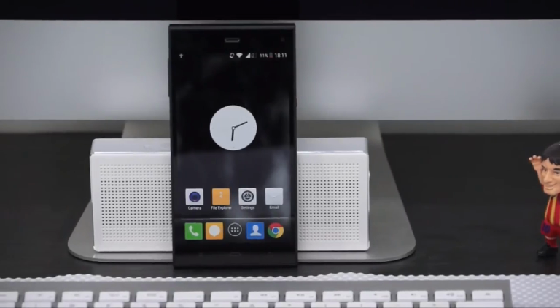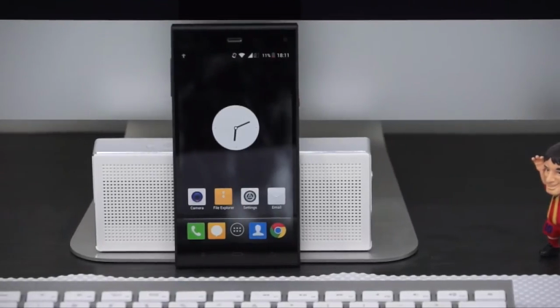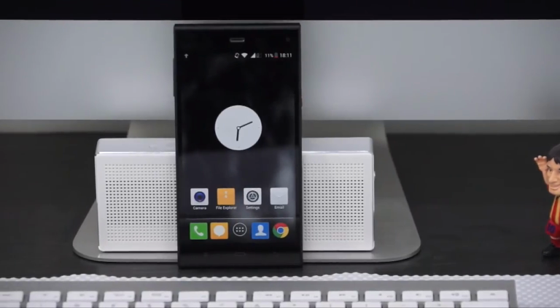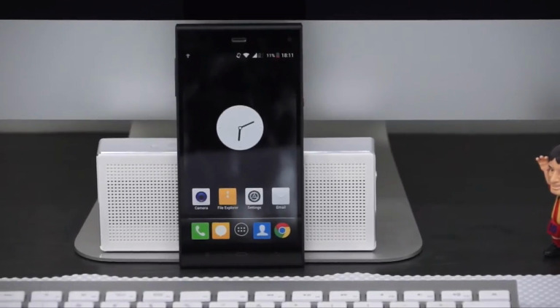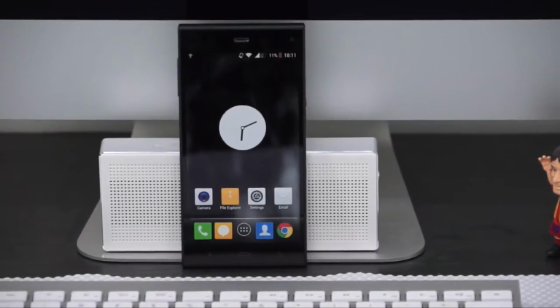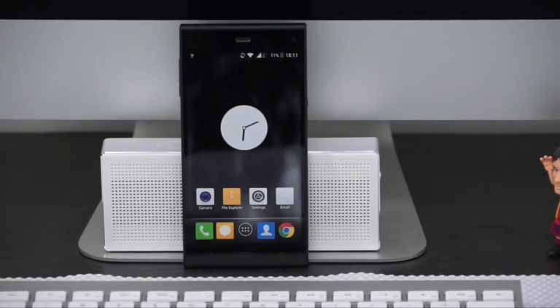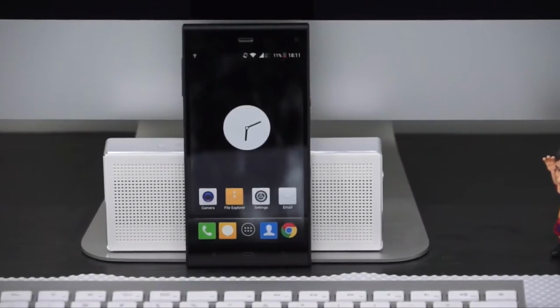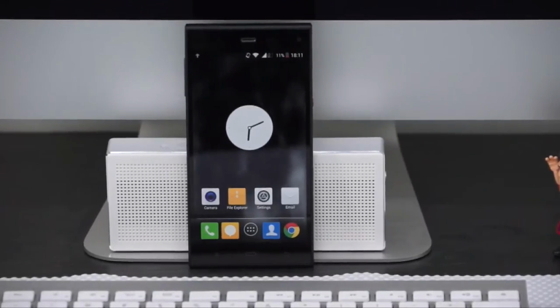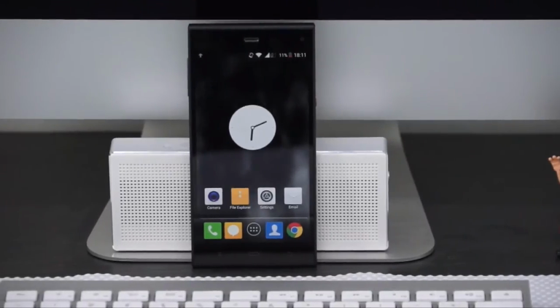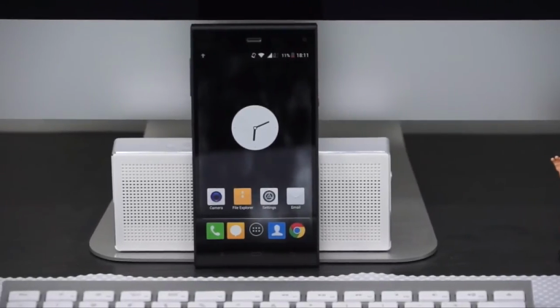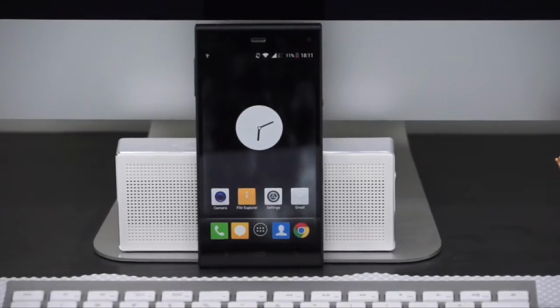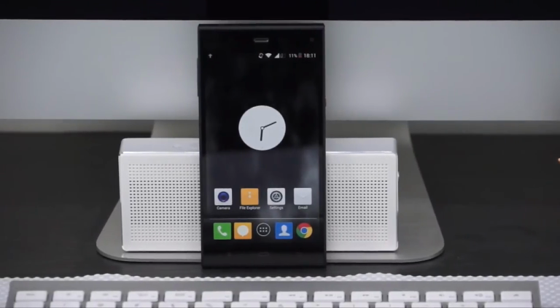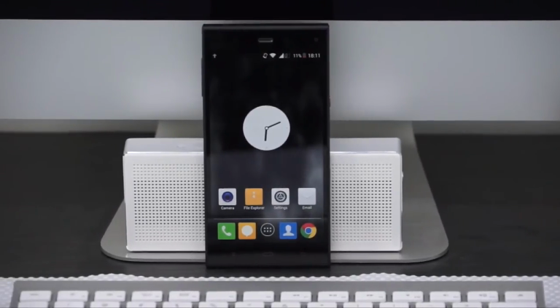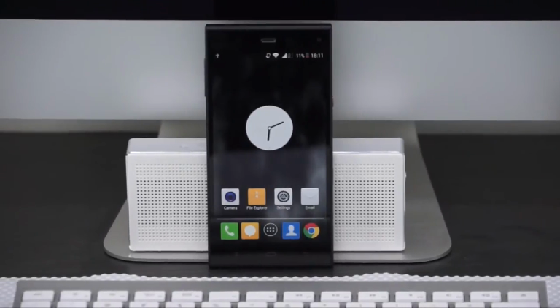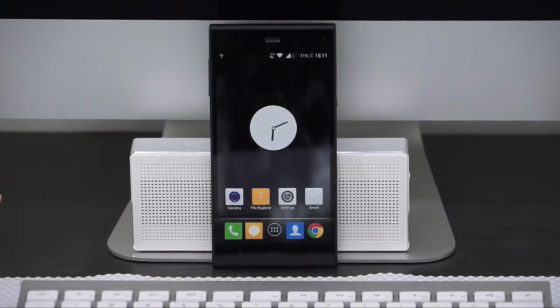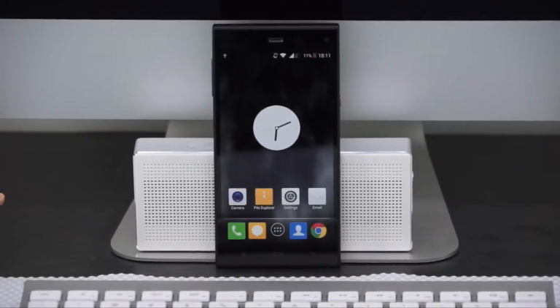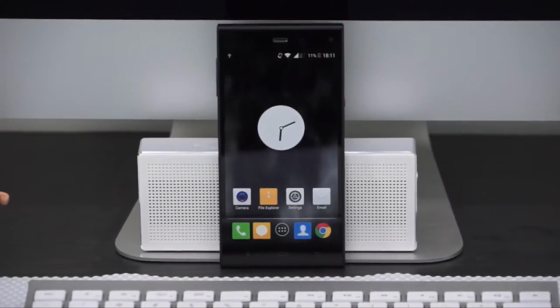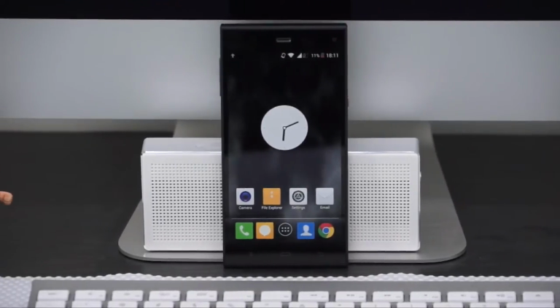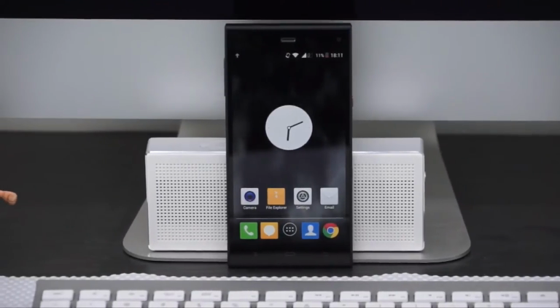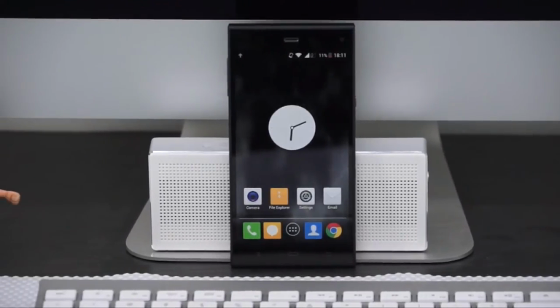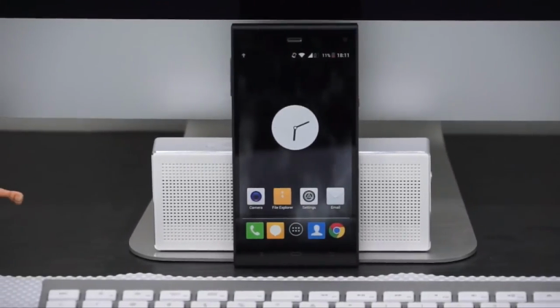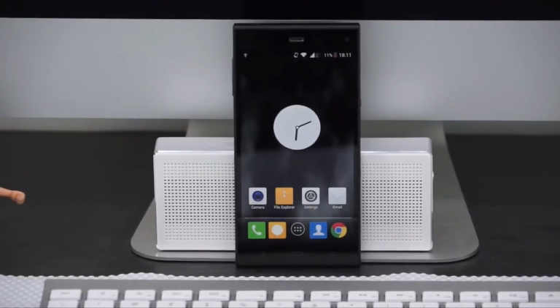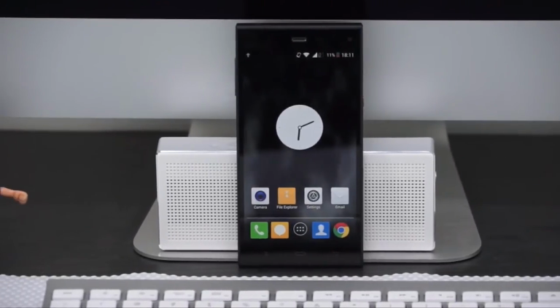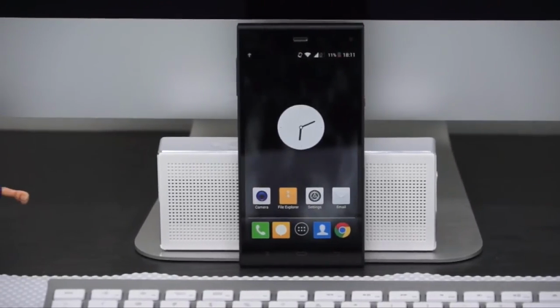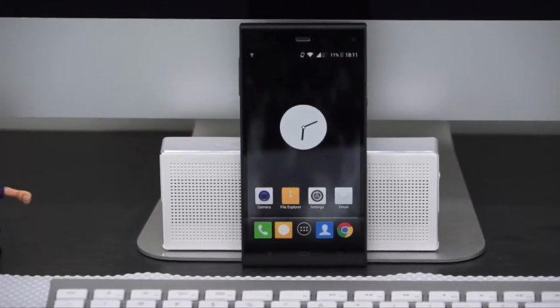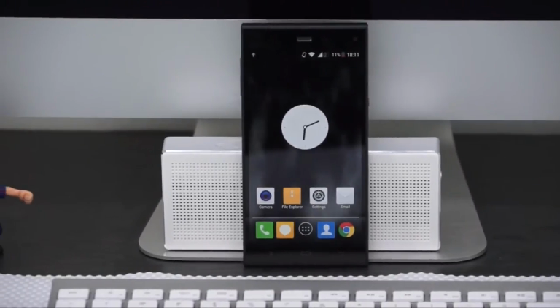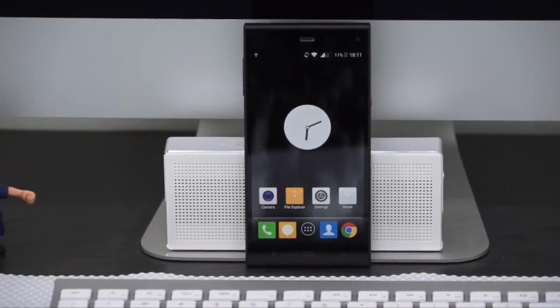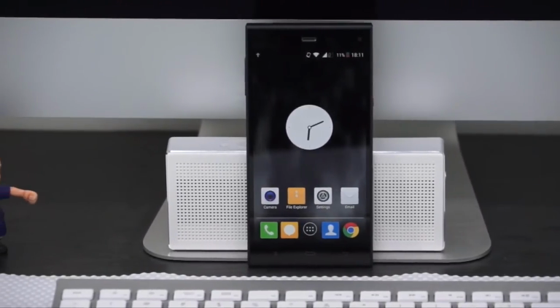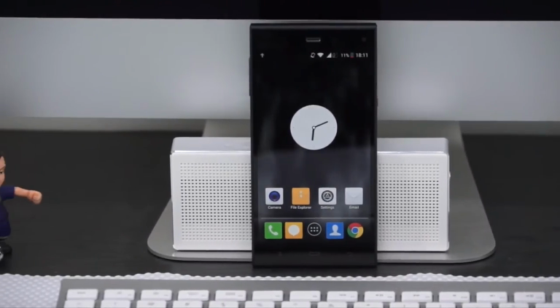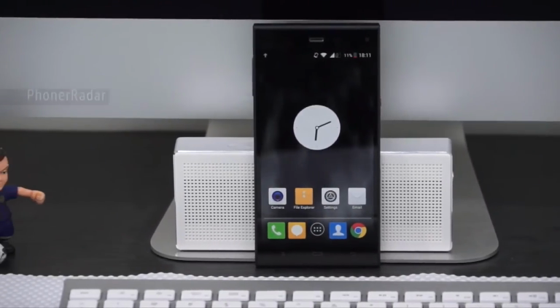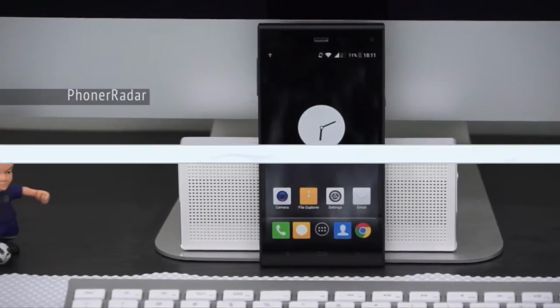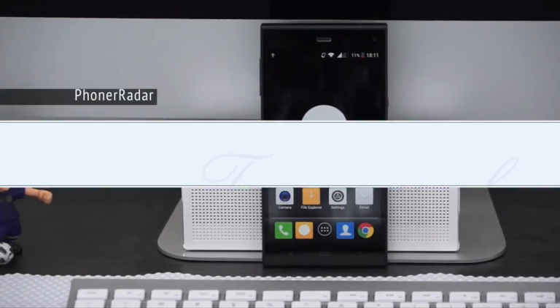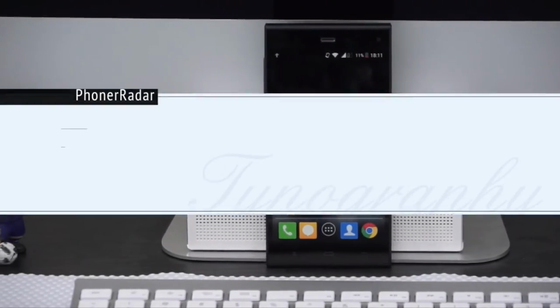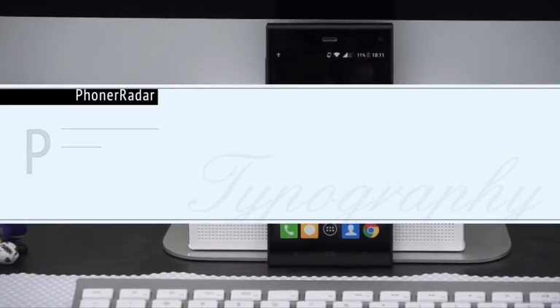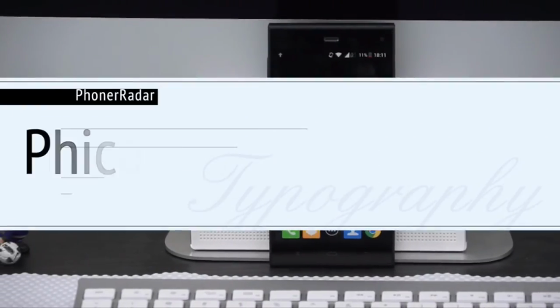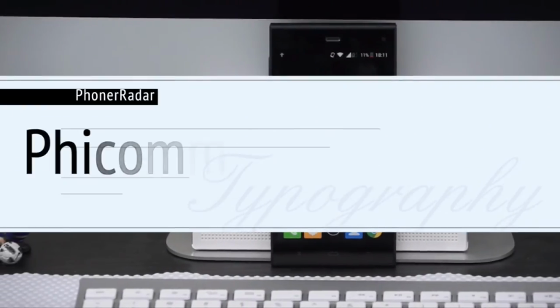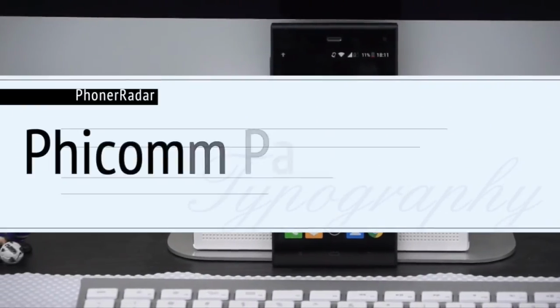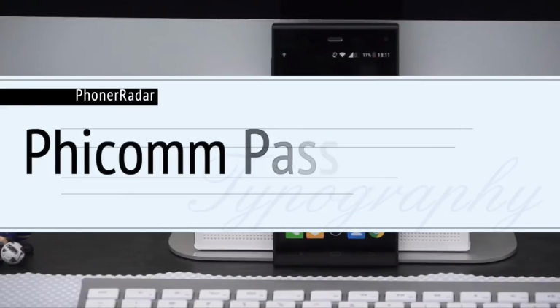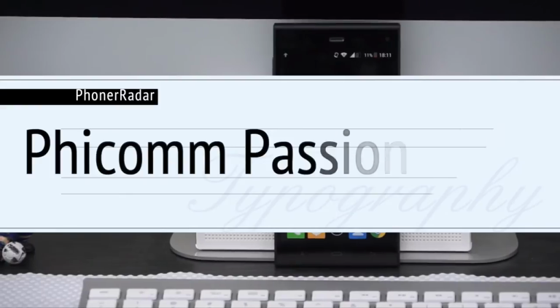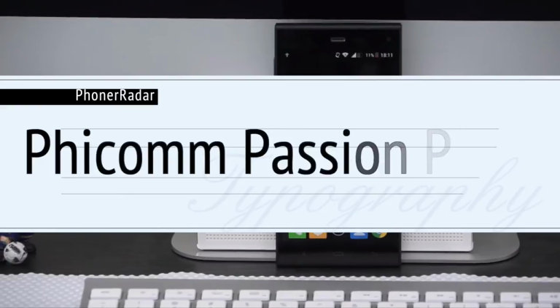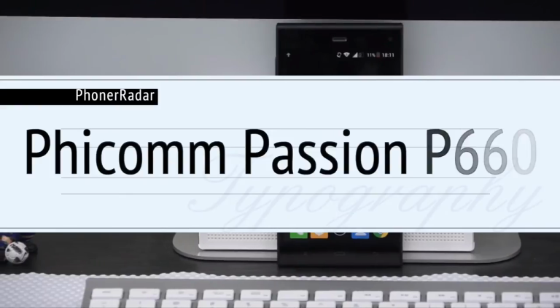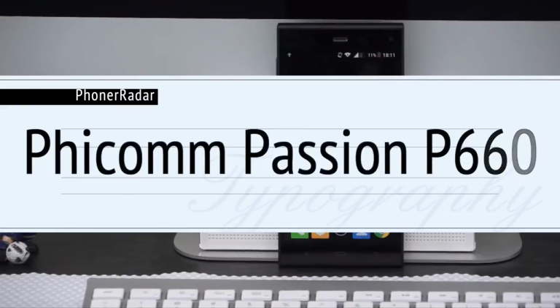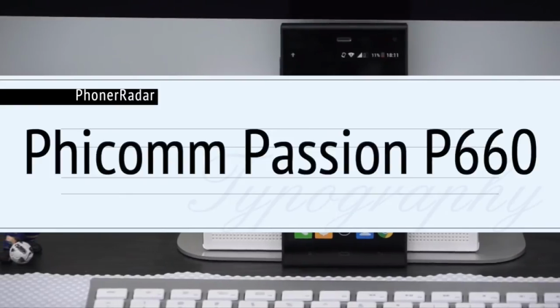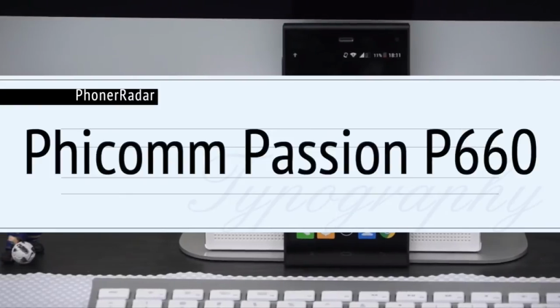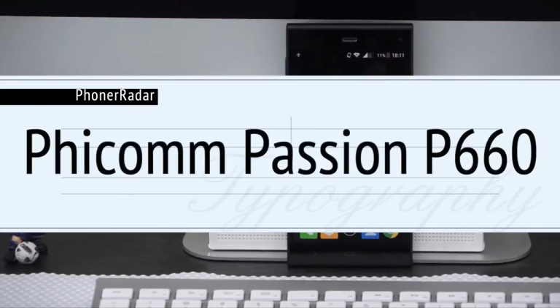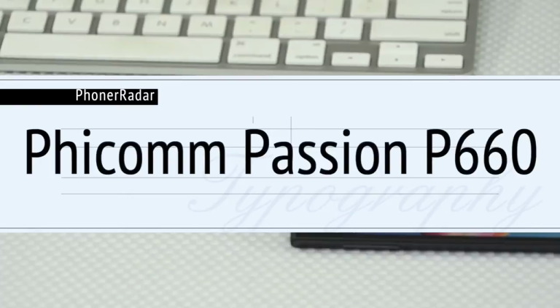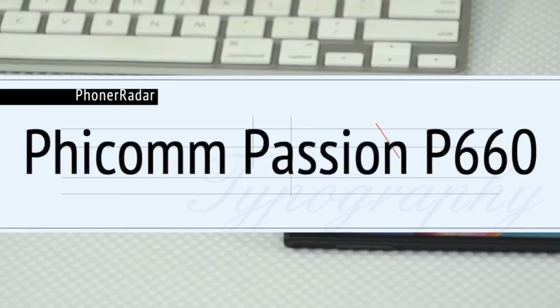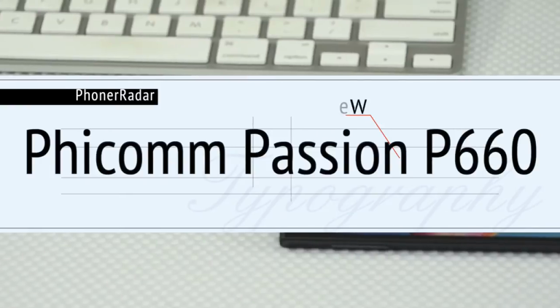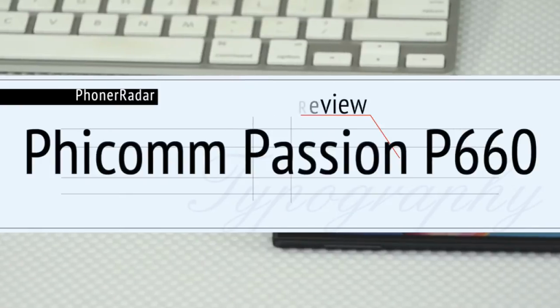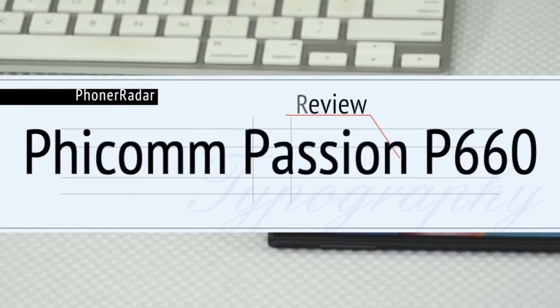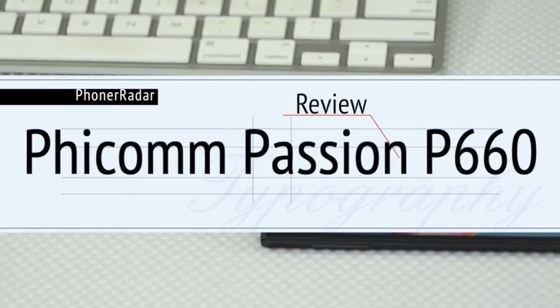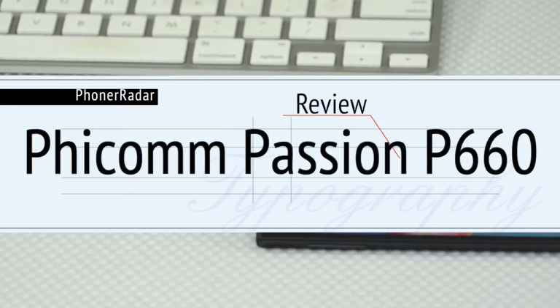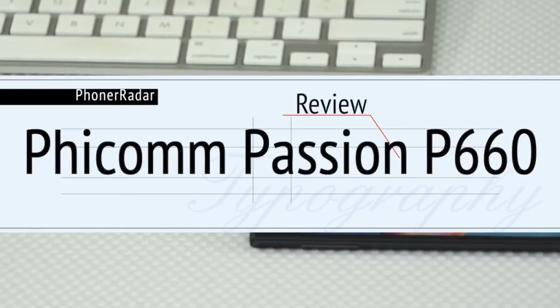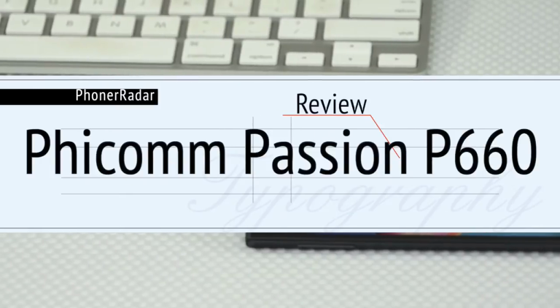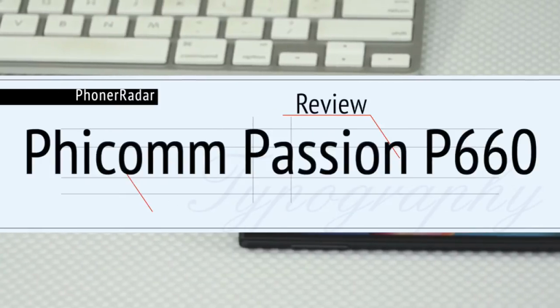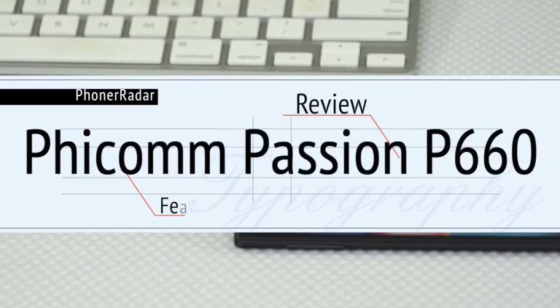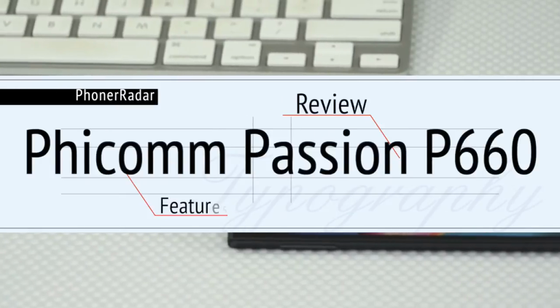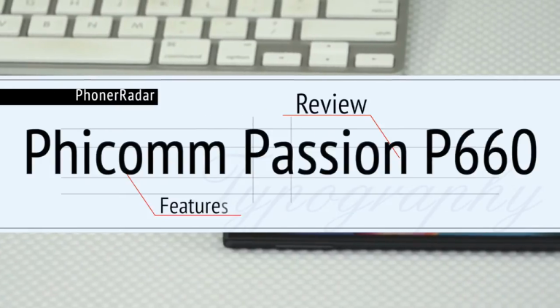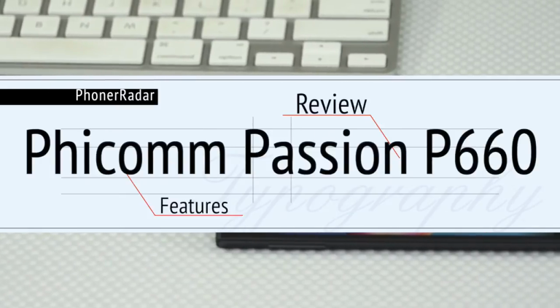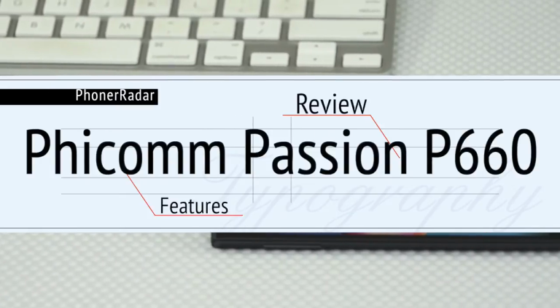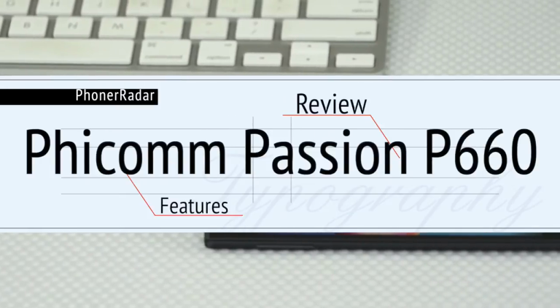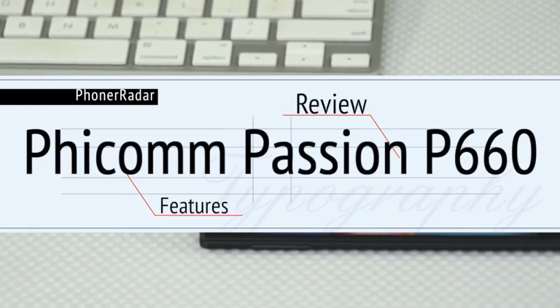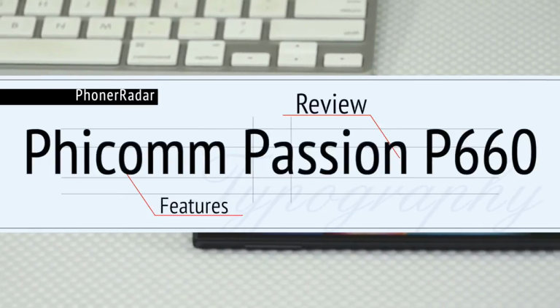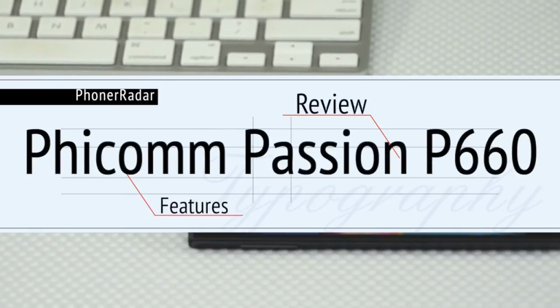Hey guys, this is Amit from PhoneRadar and you're watching the review of the all-new FECOM Passion P660.